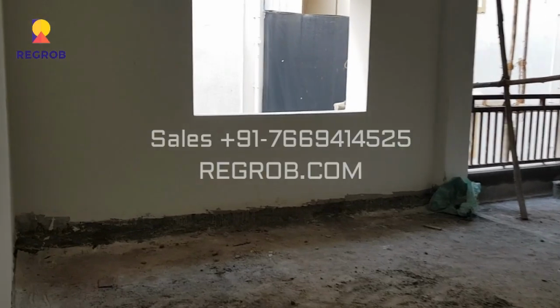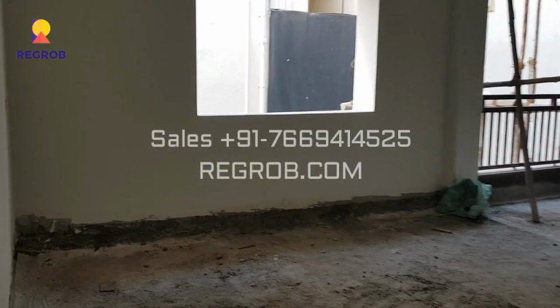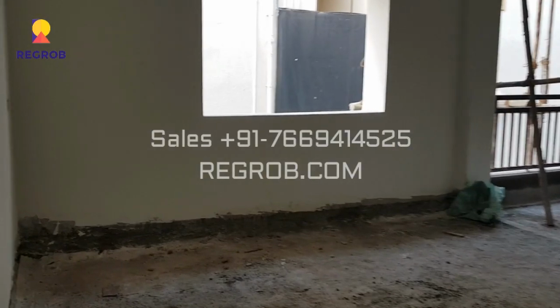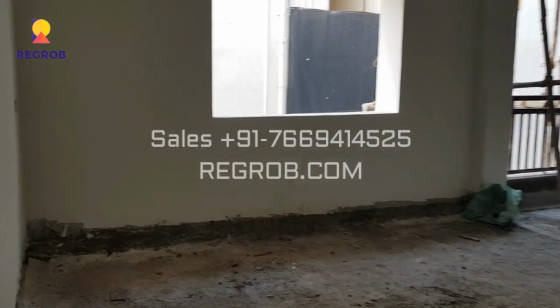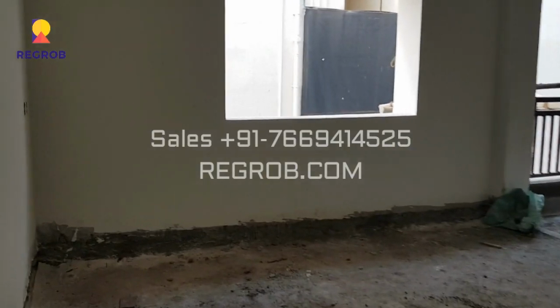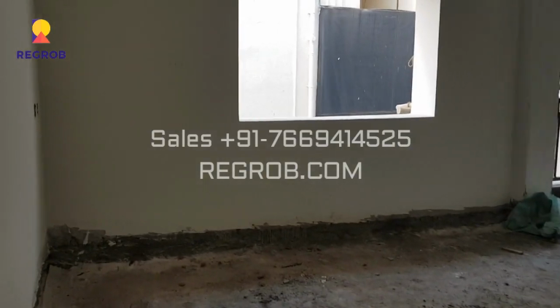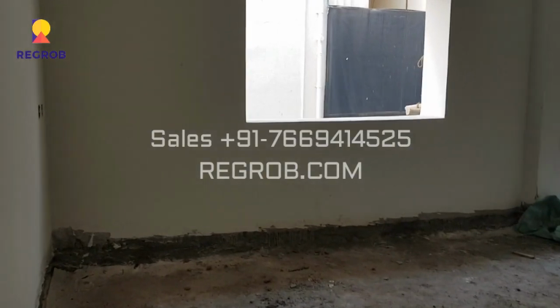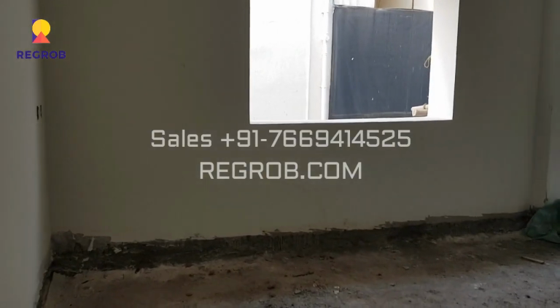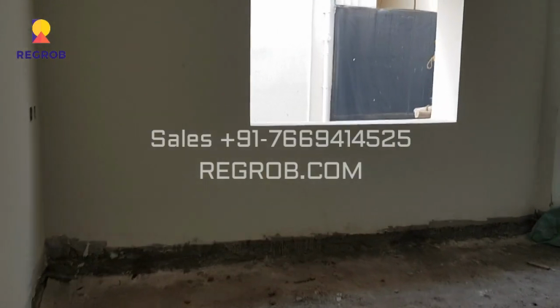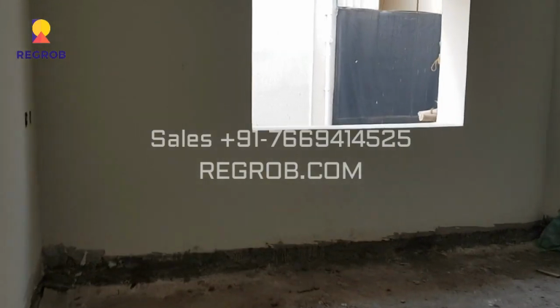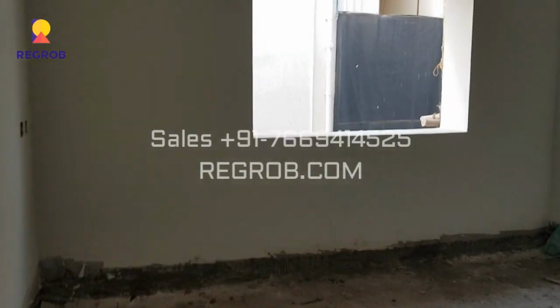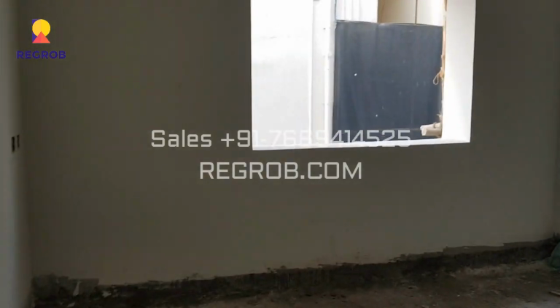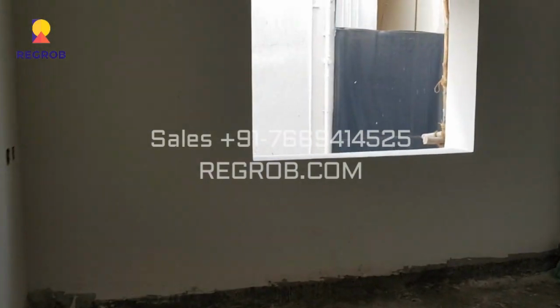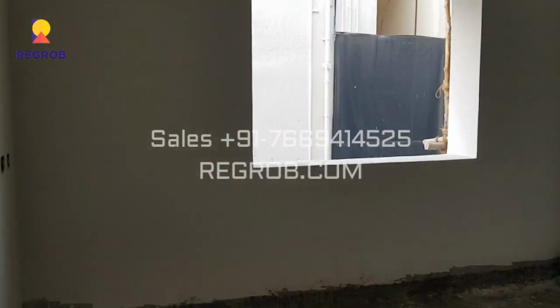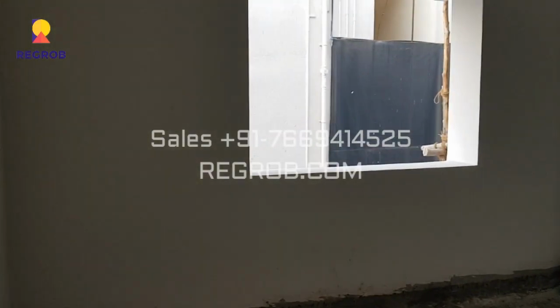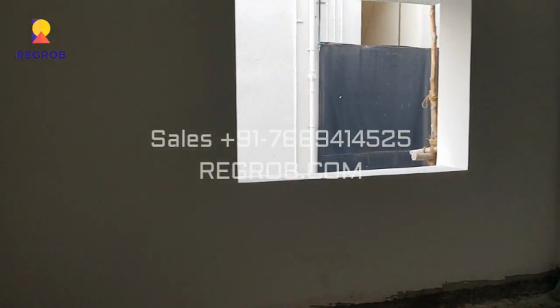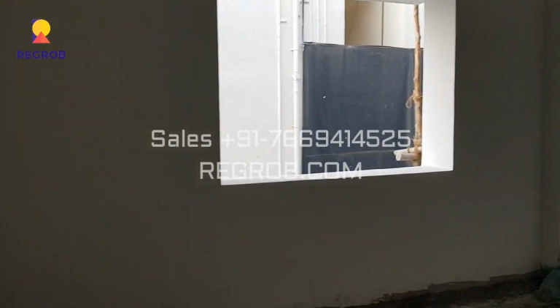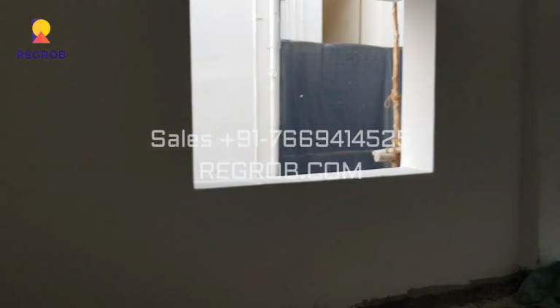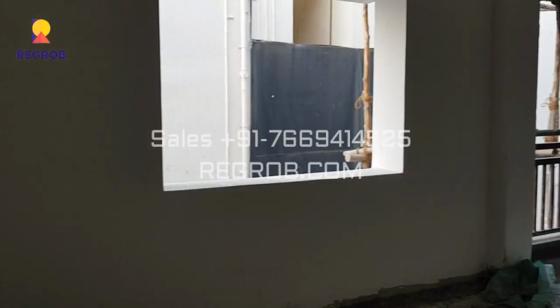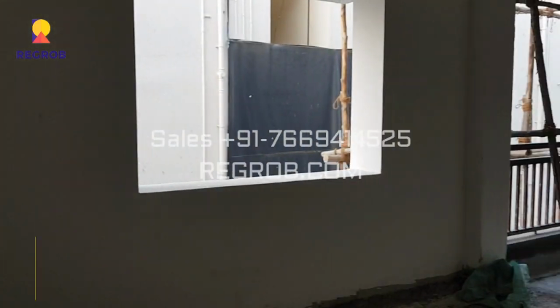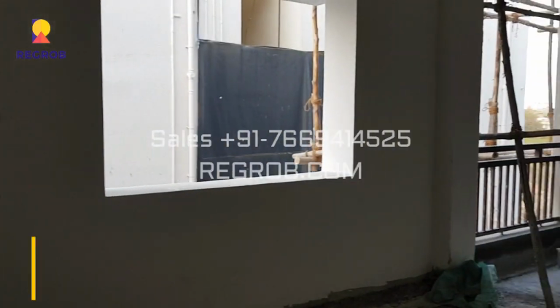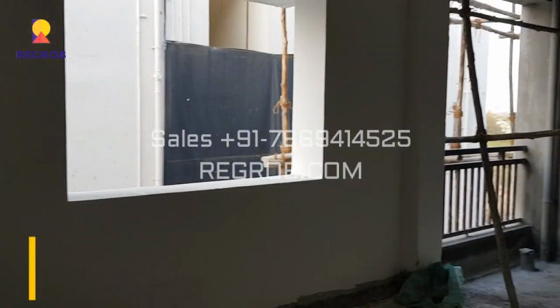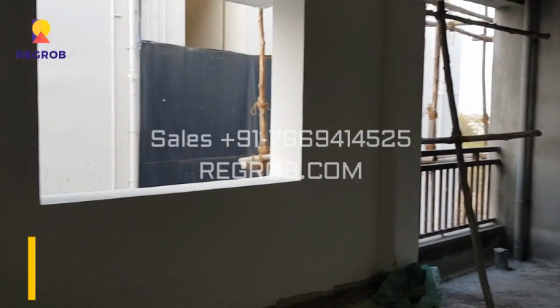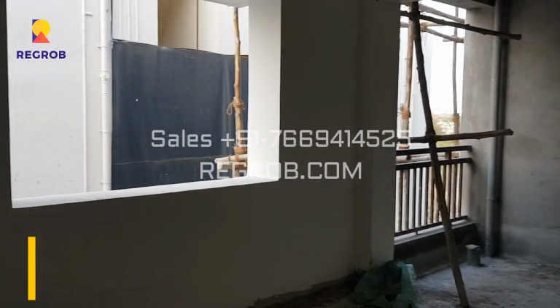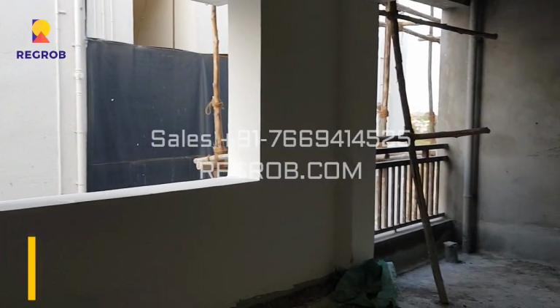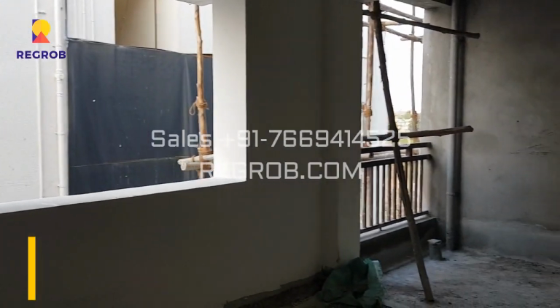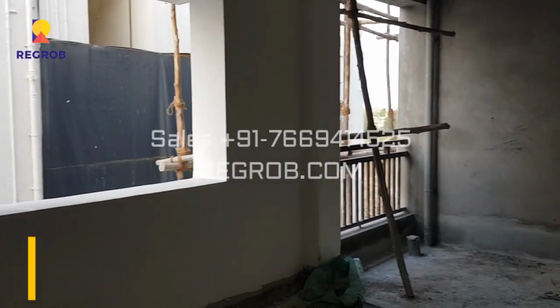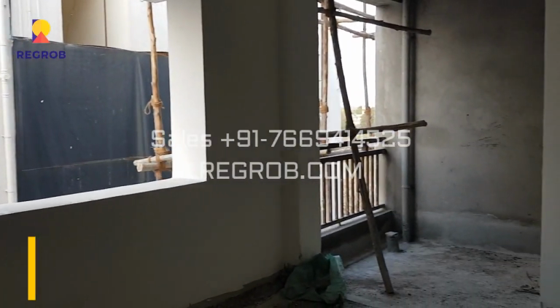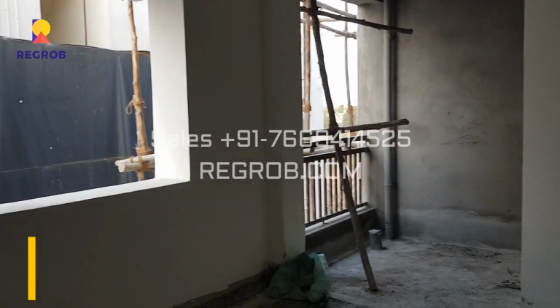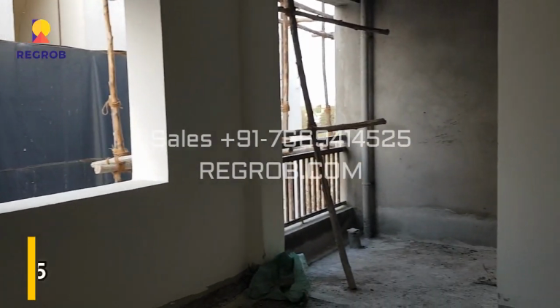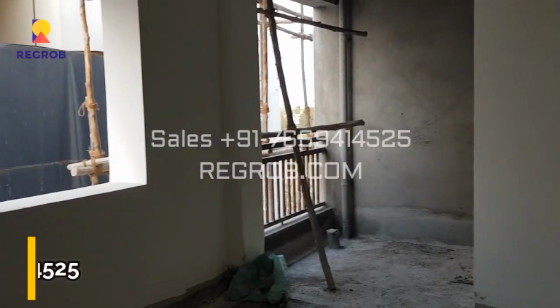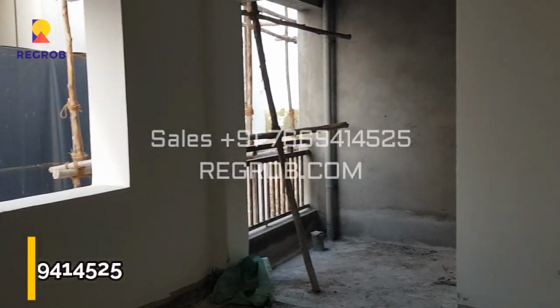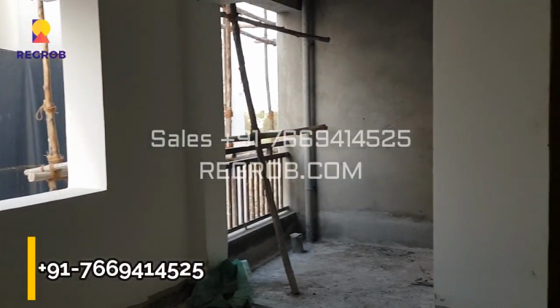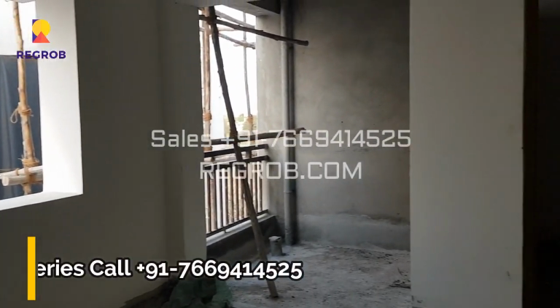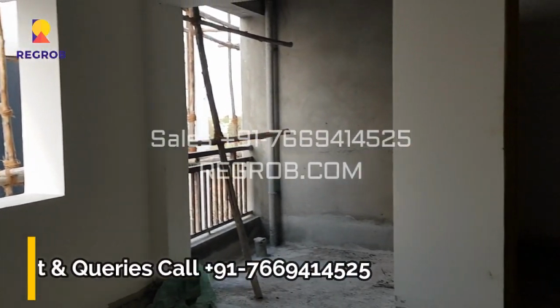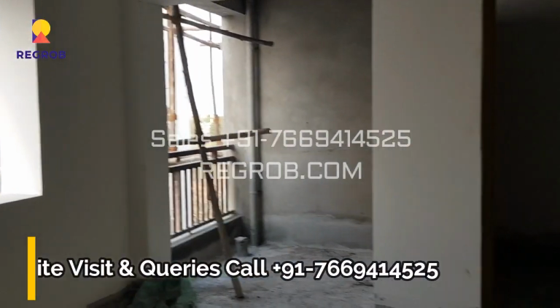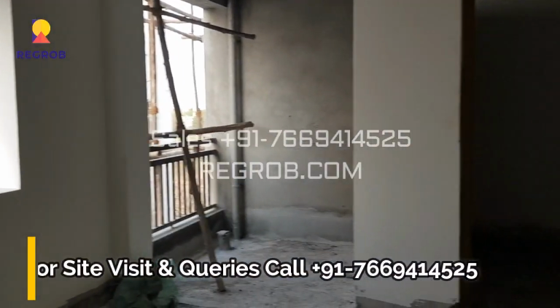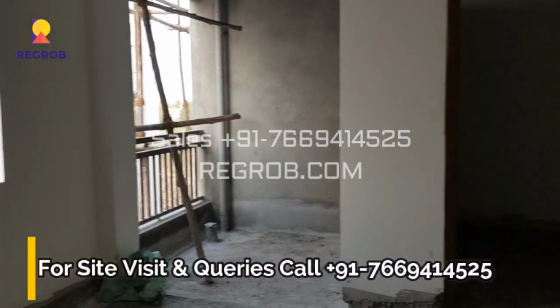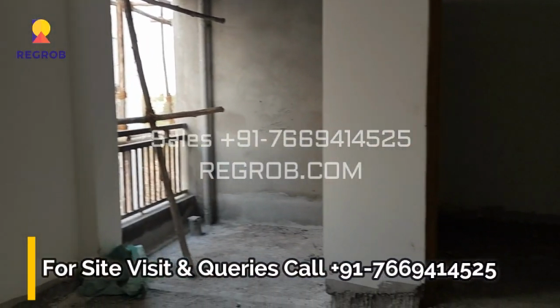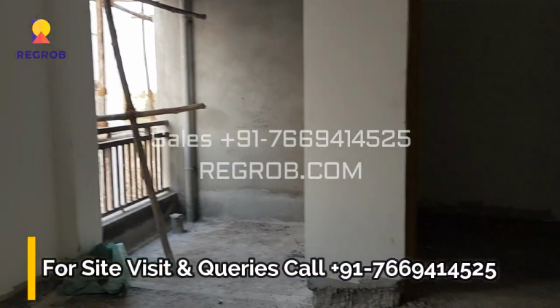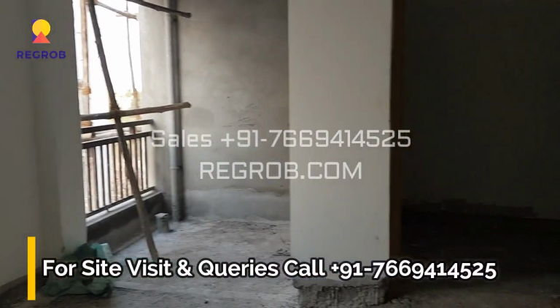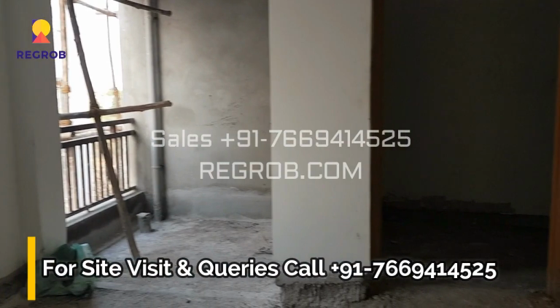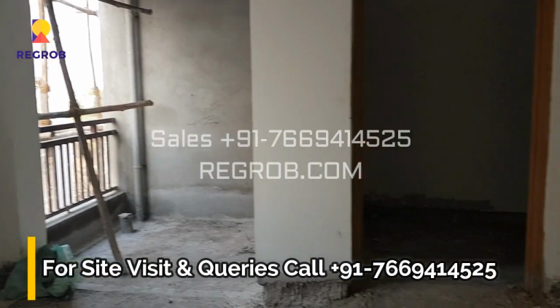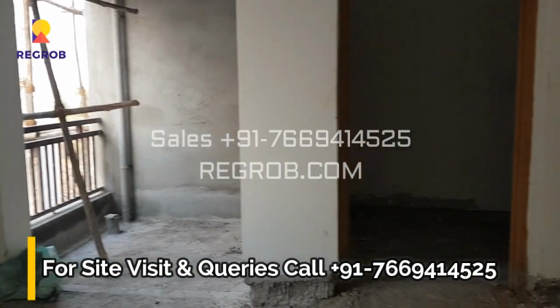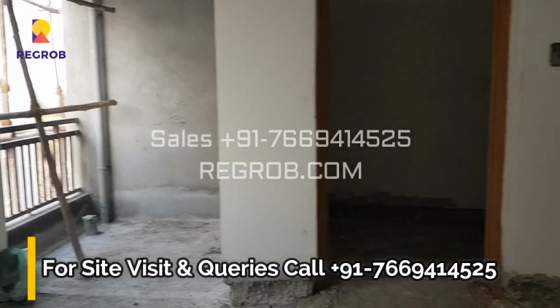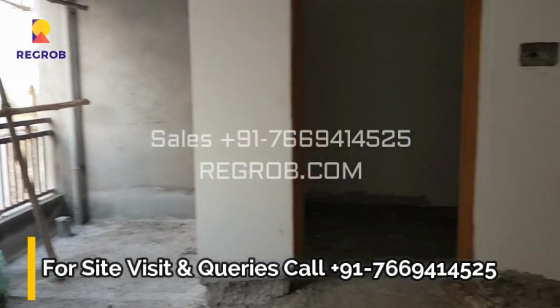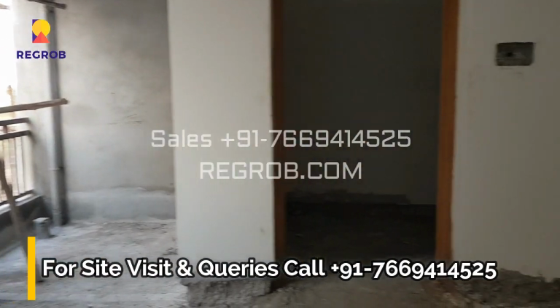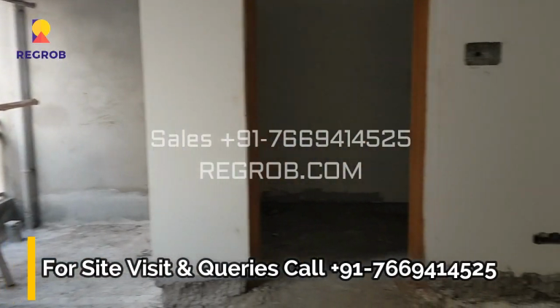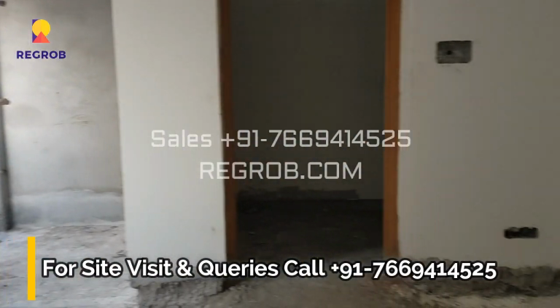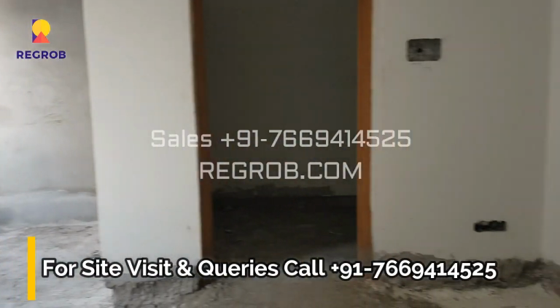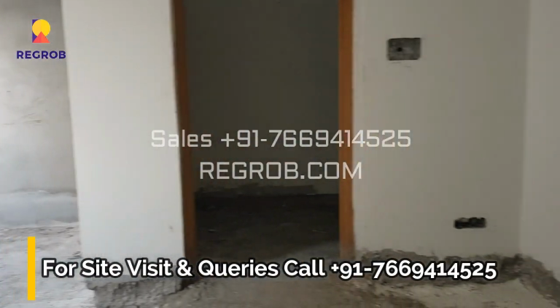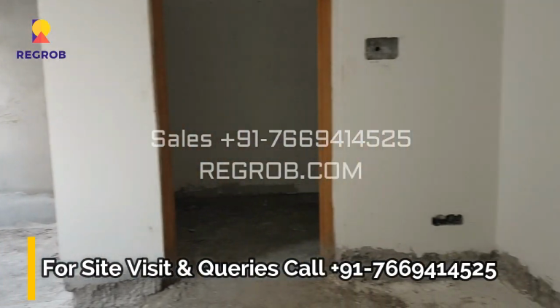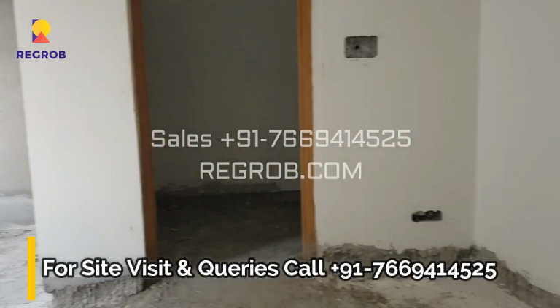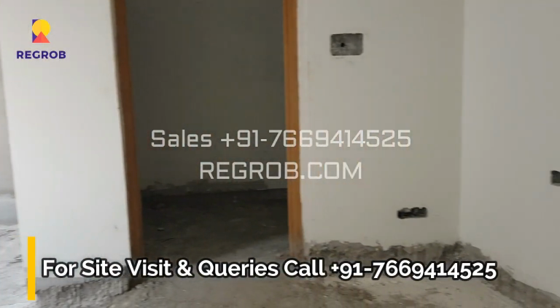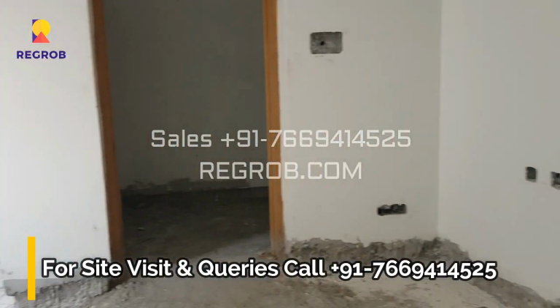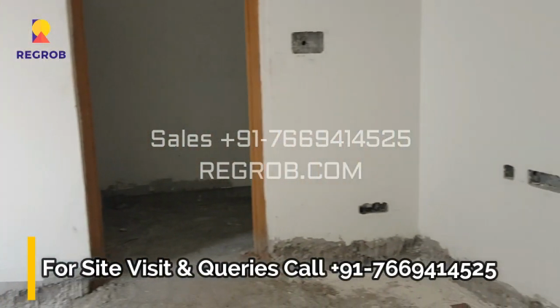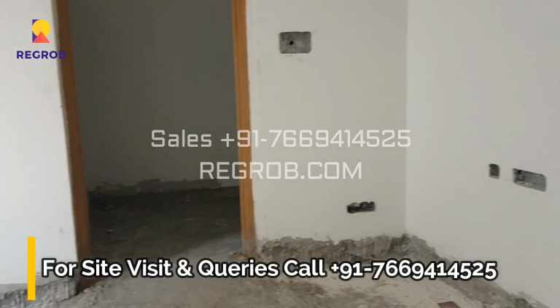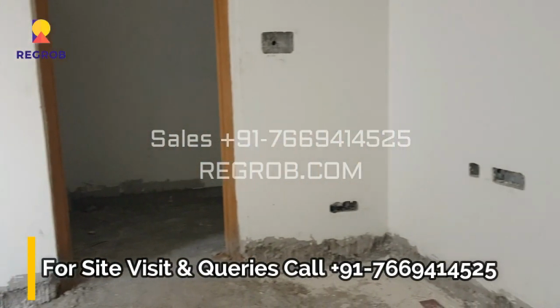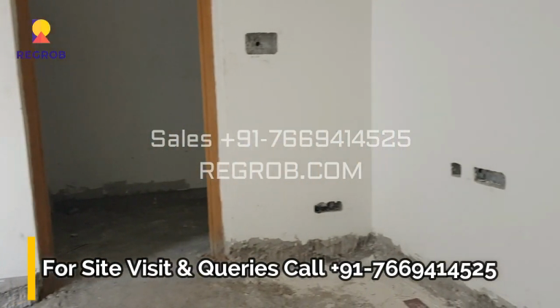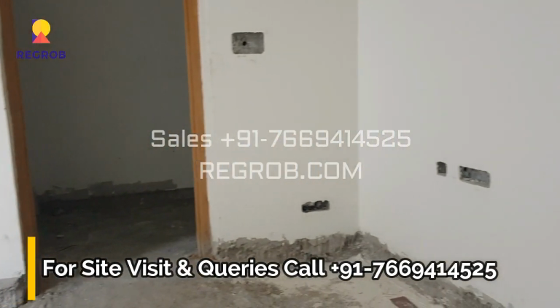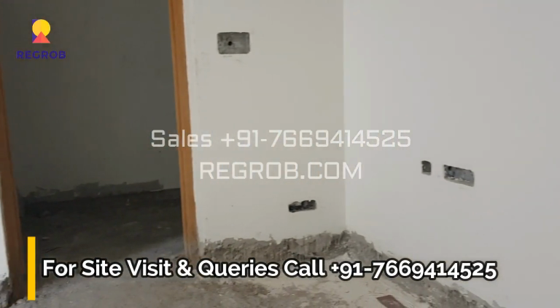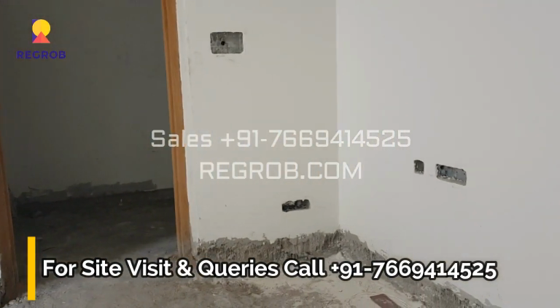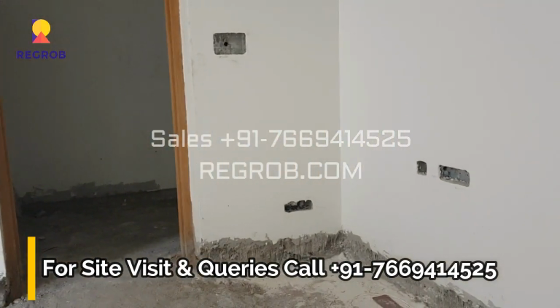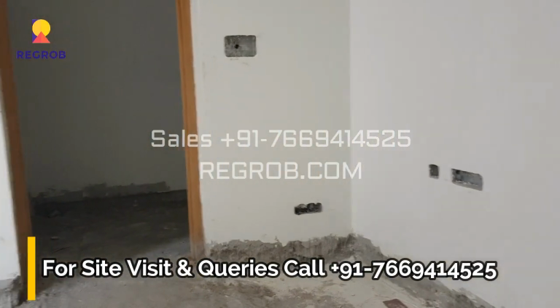So viewers, that's all in this video. Thank you for watching. If you are interested to book a flat in this project, then please contact our sales team at the given number.